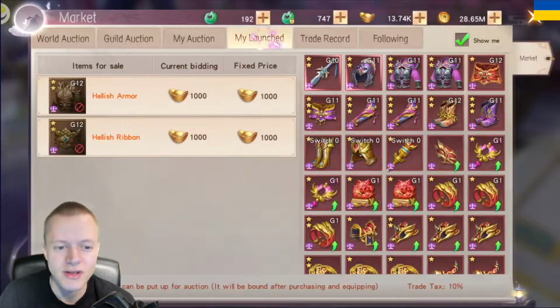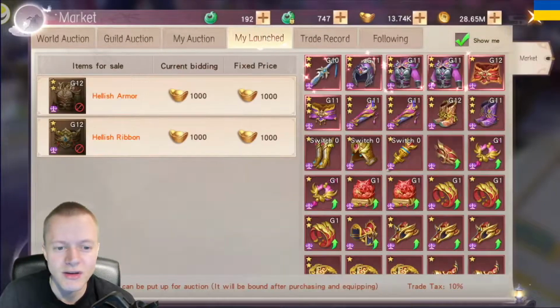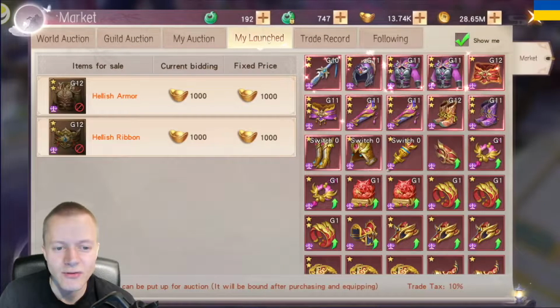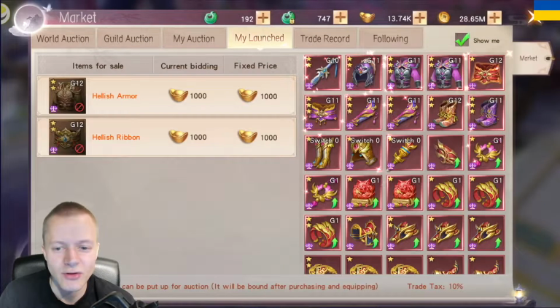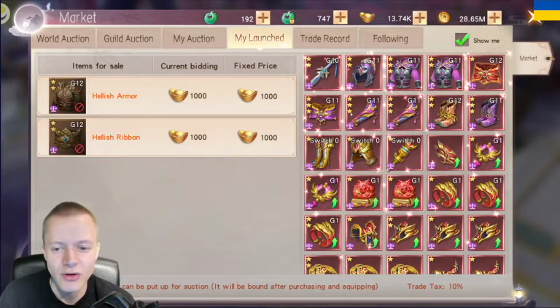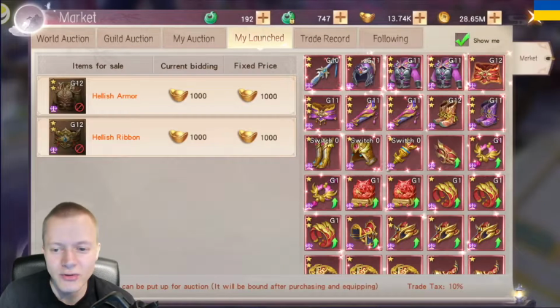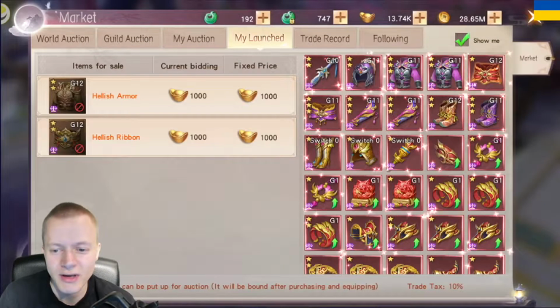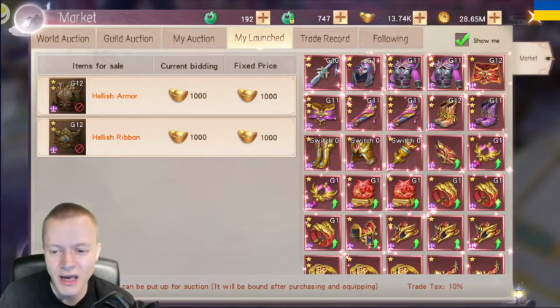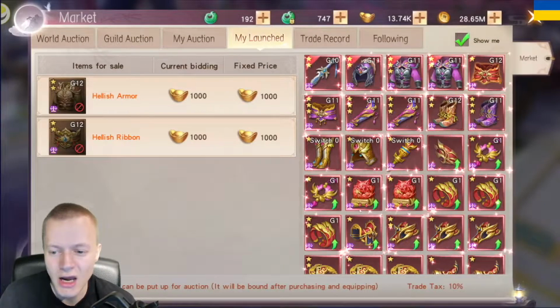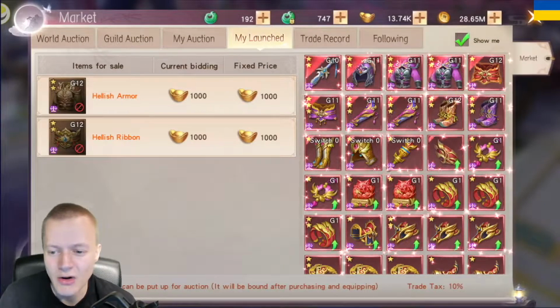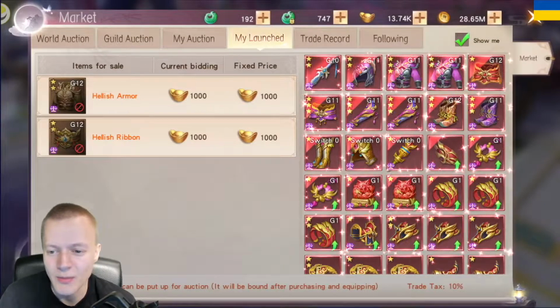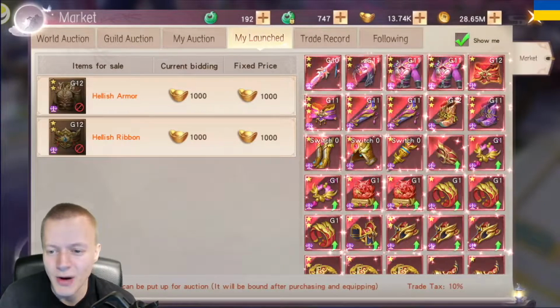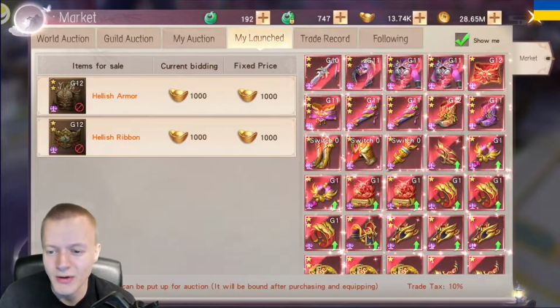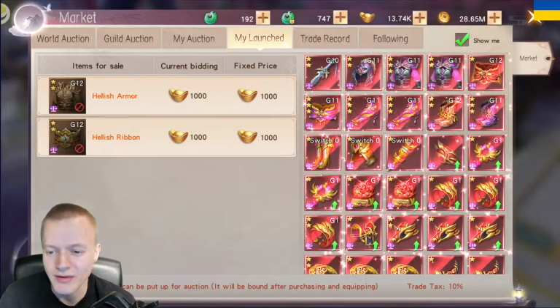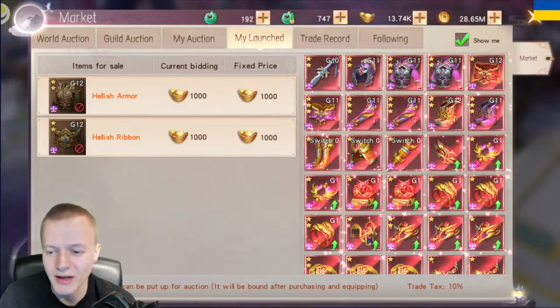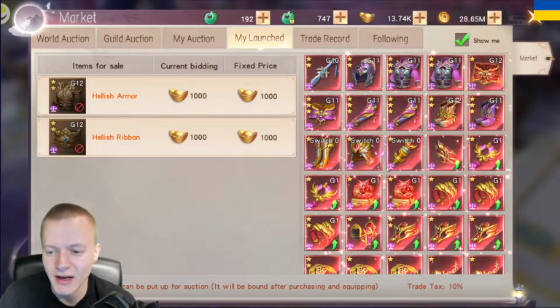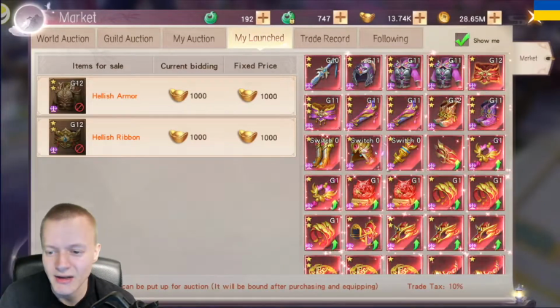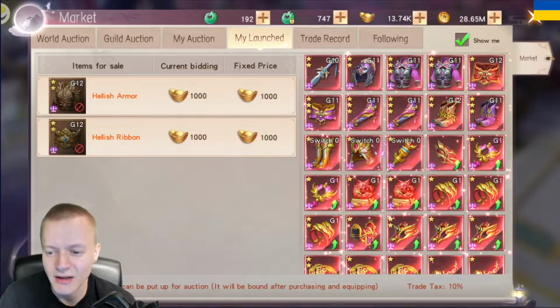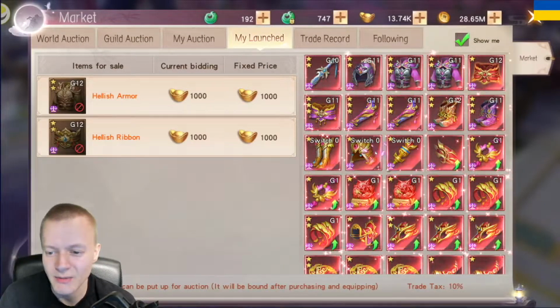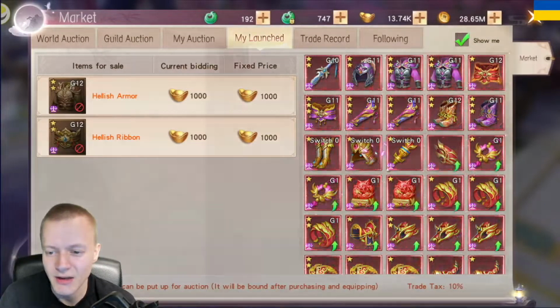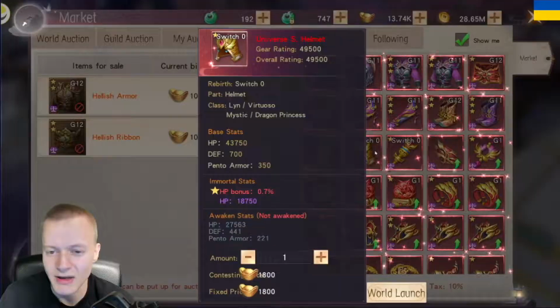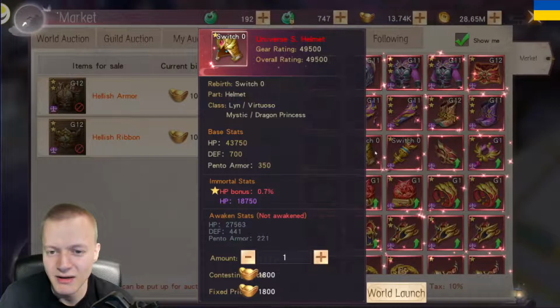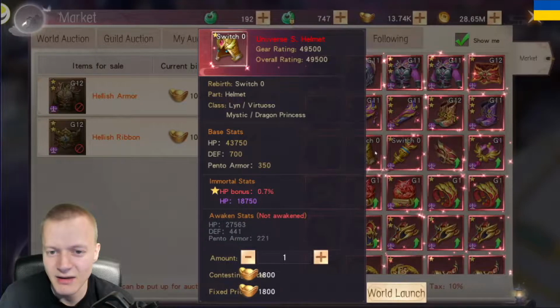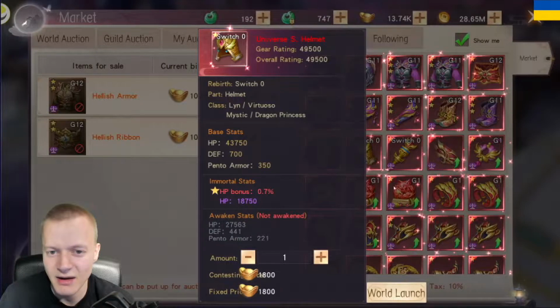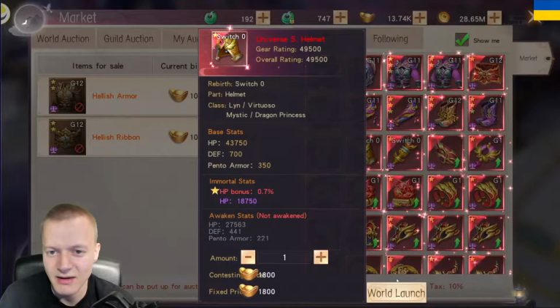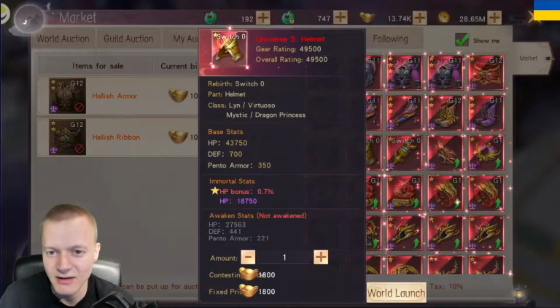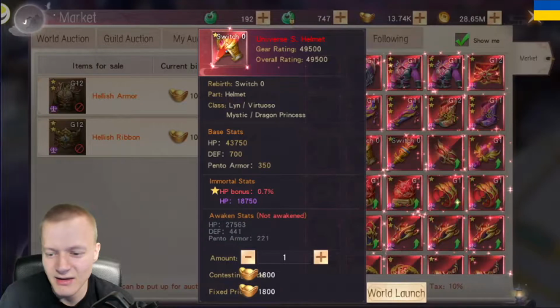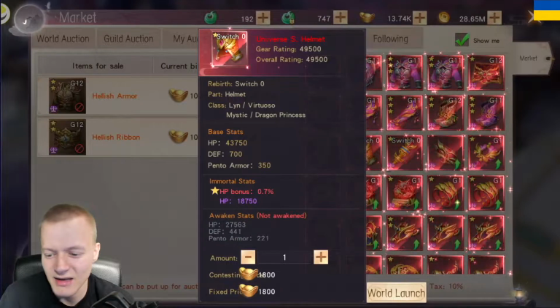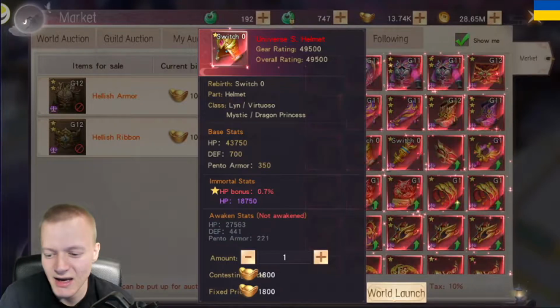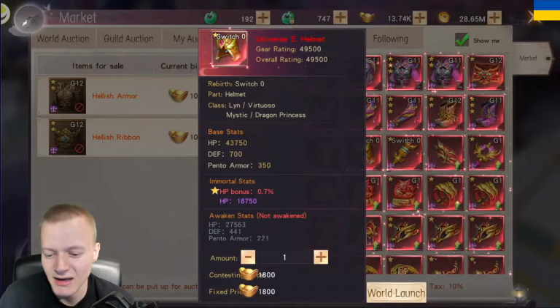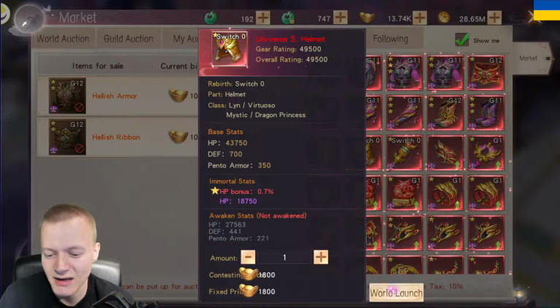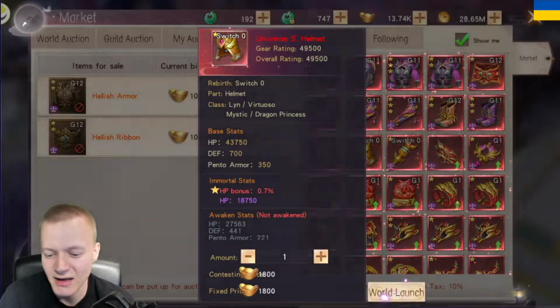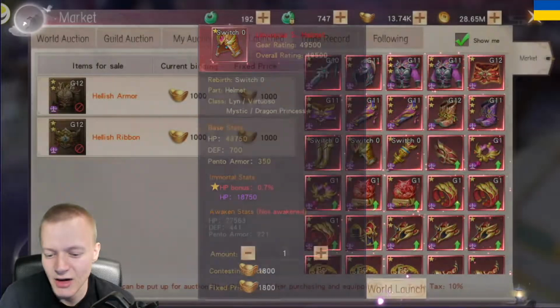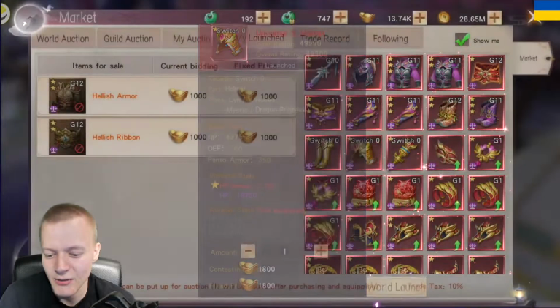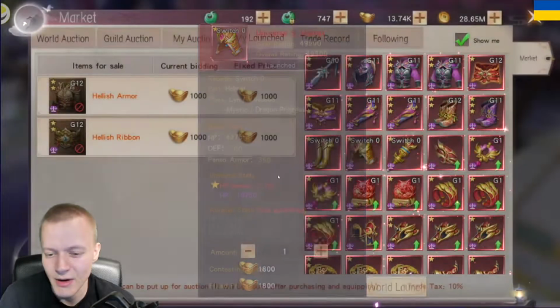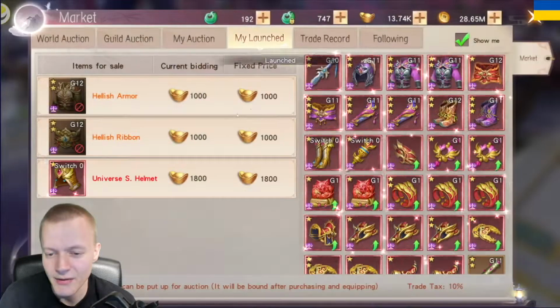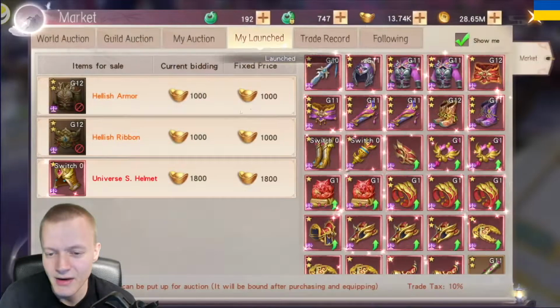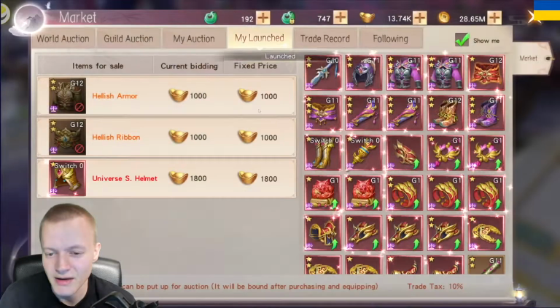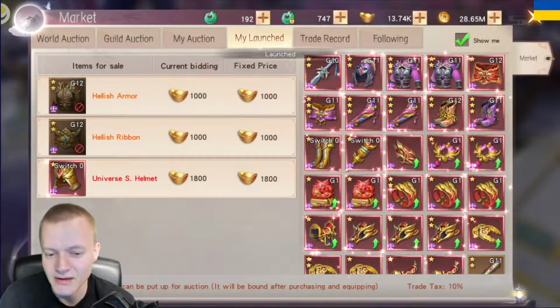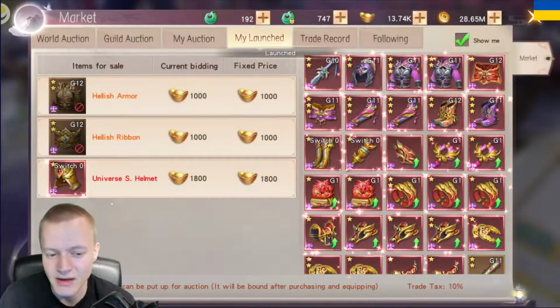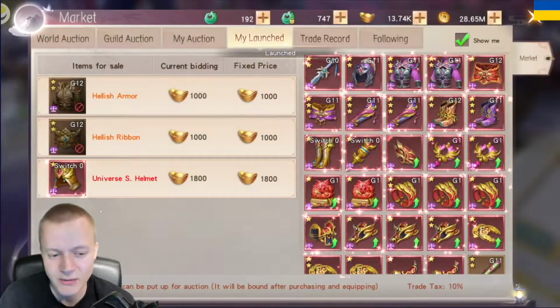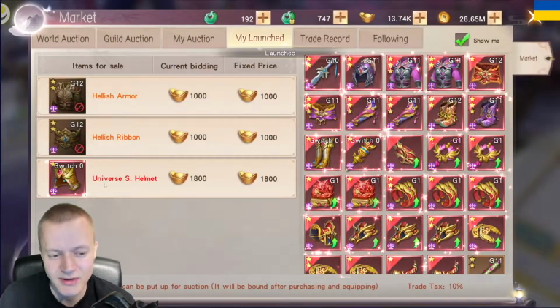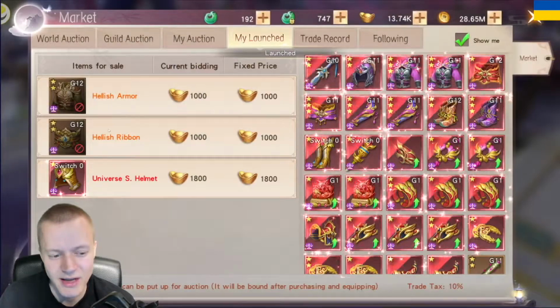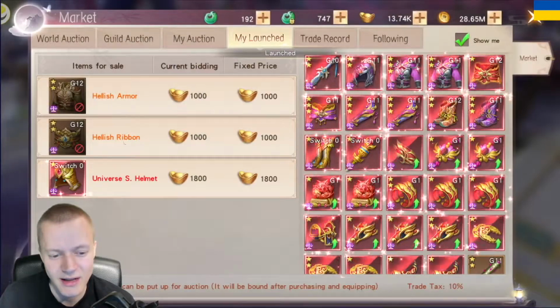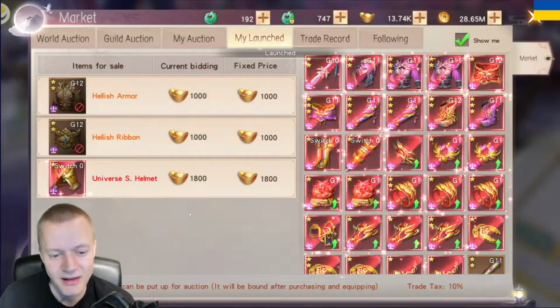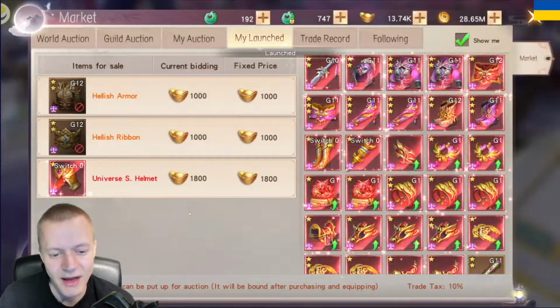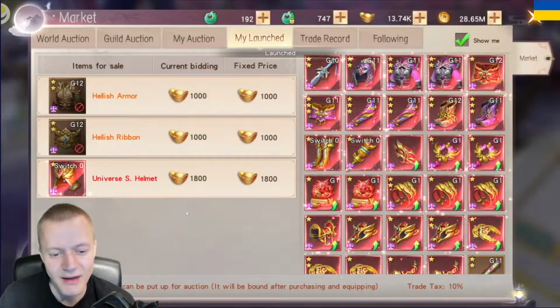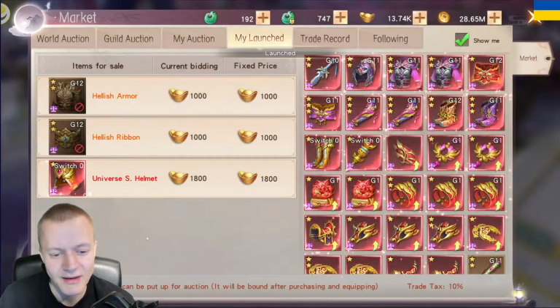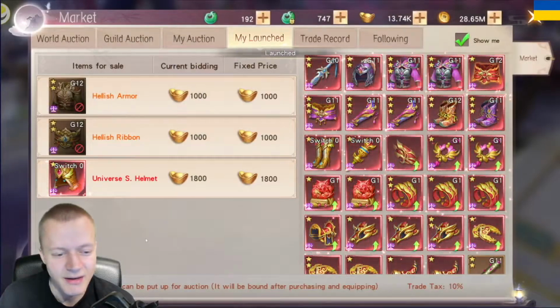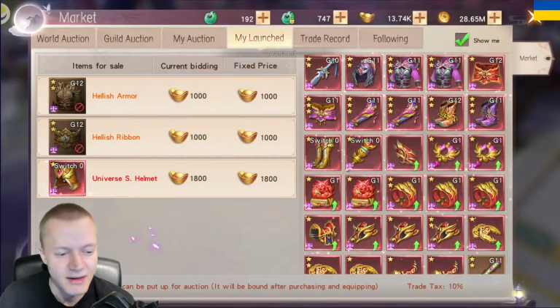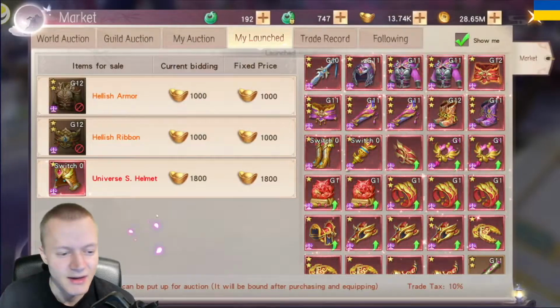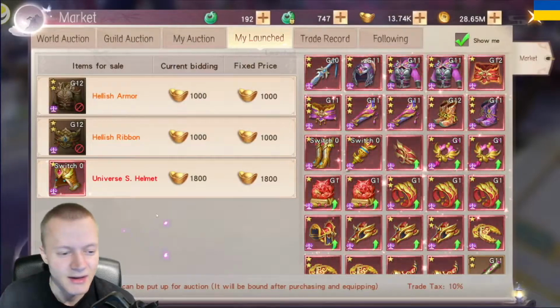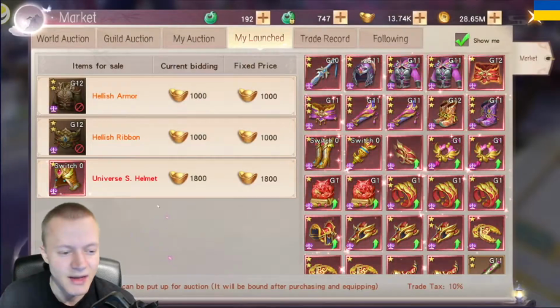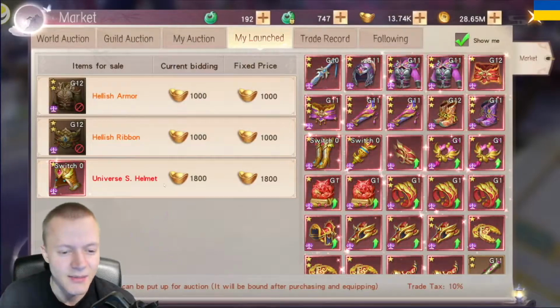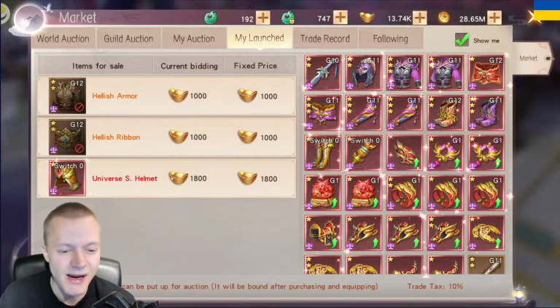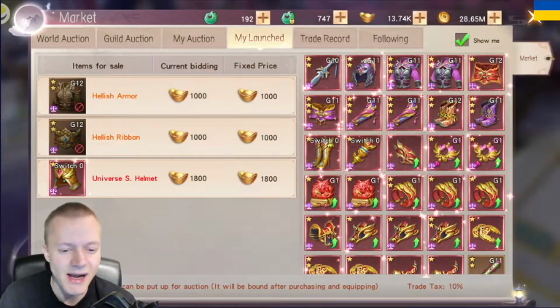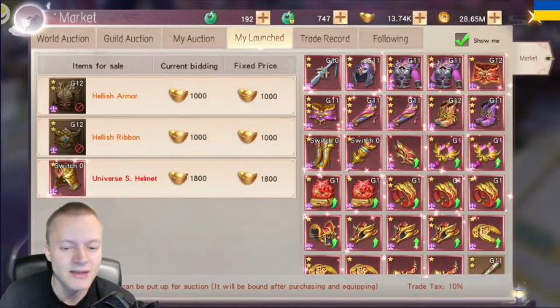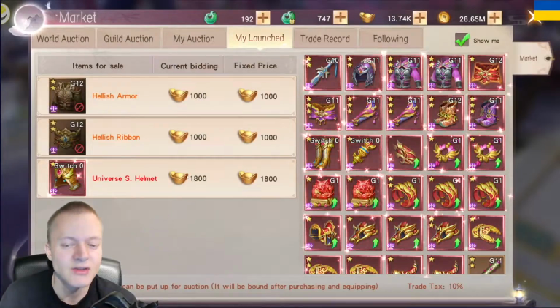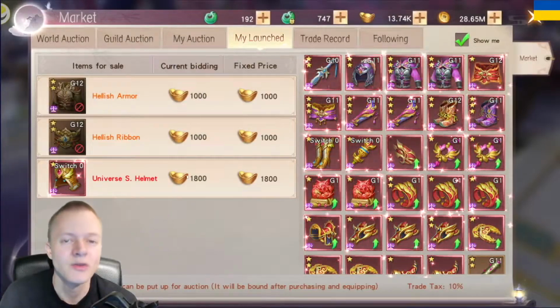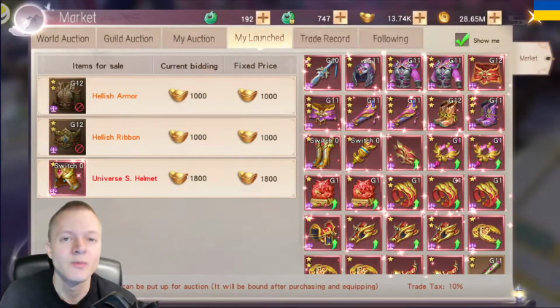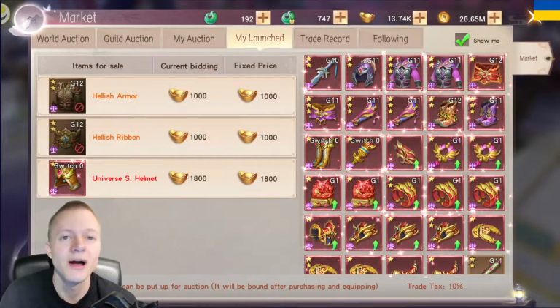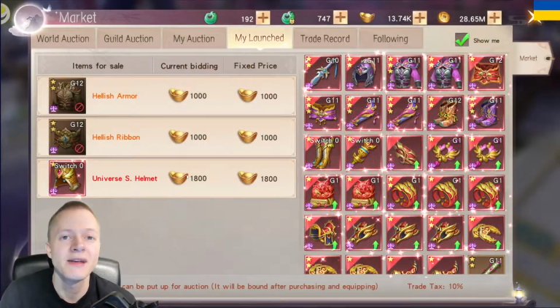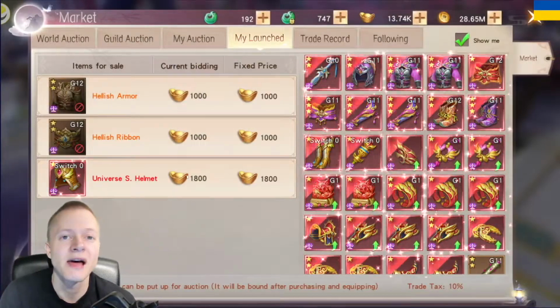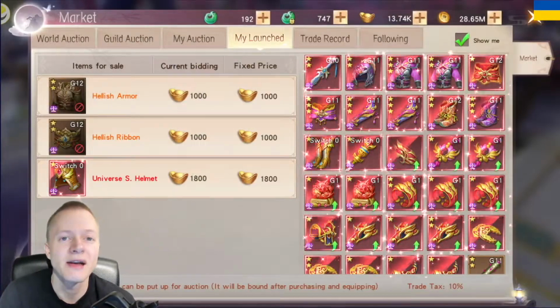If you don't care about an item — let's say I didn't care about this — I would sell that, then my alt could buy that.